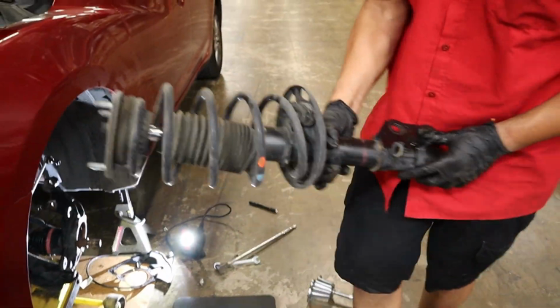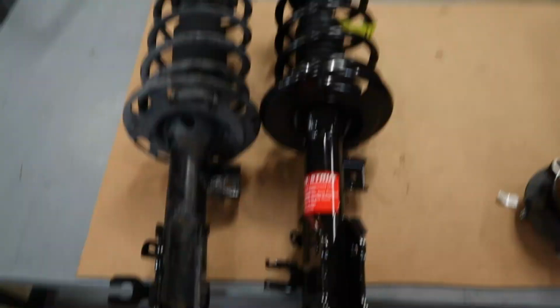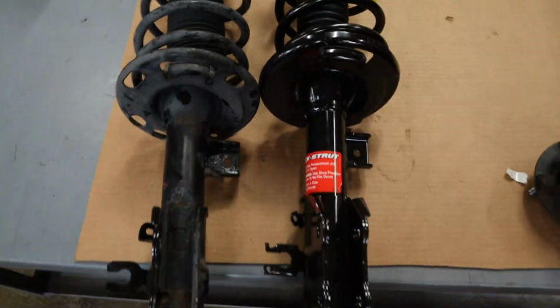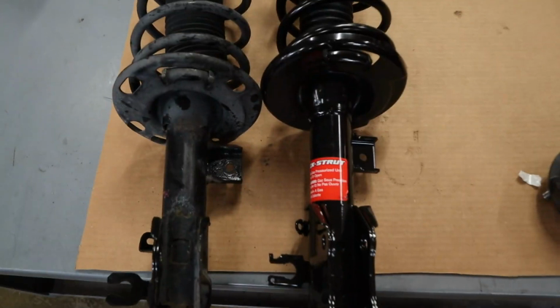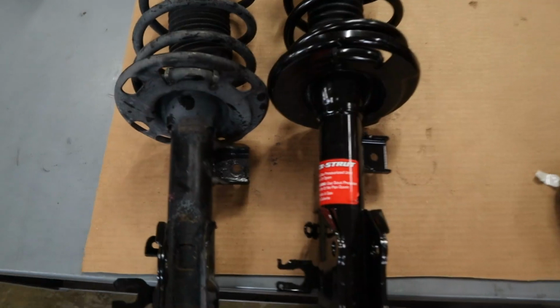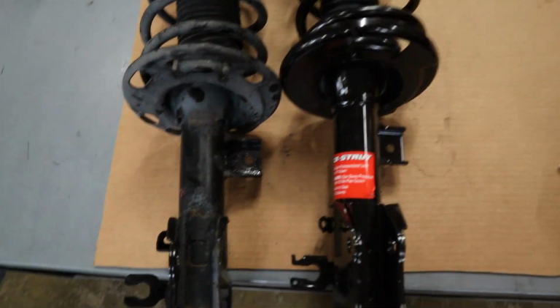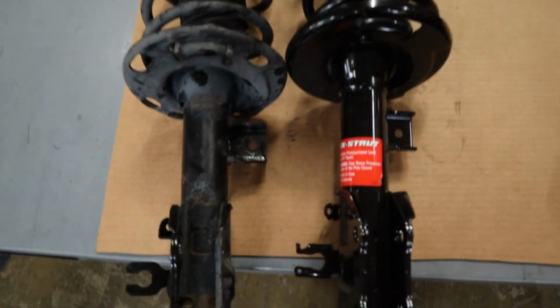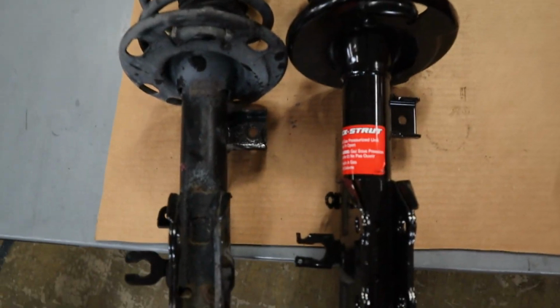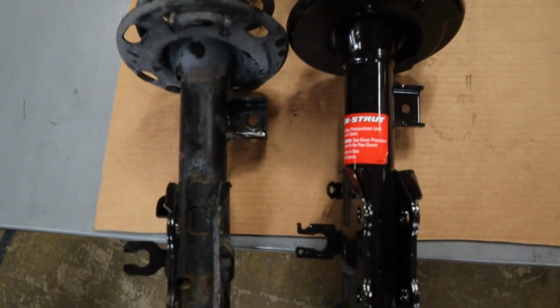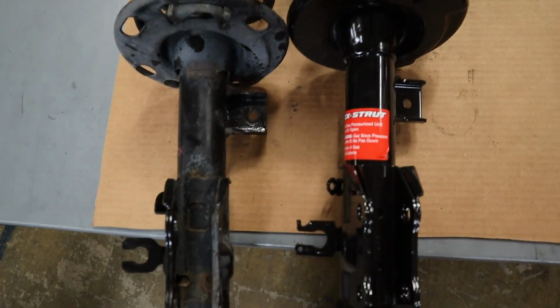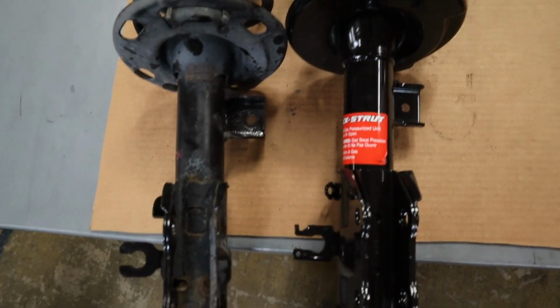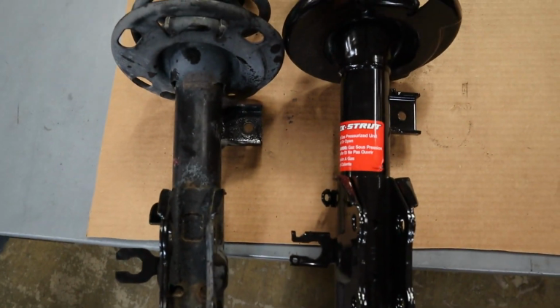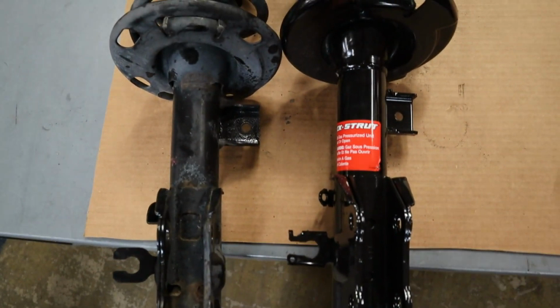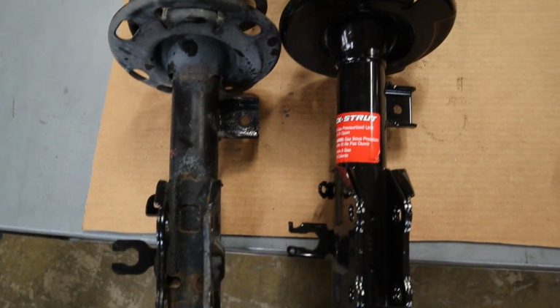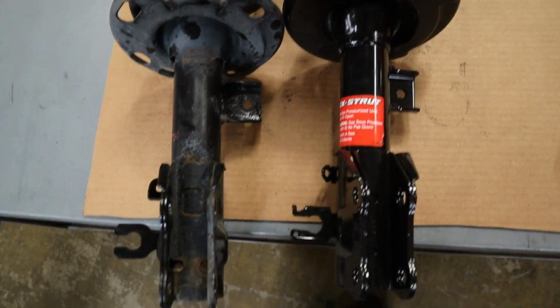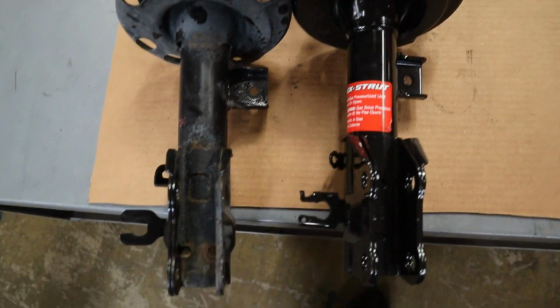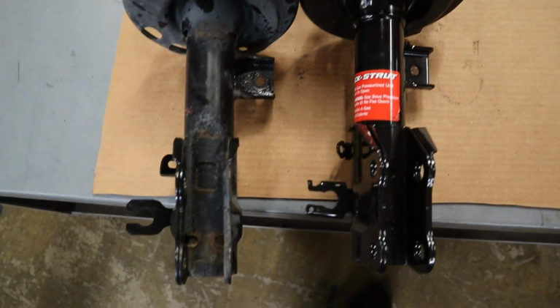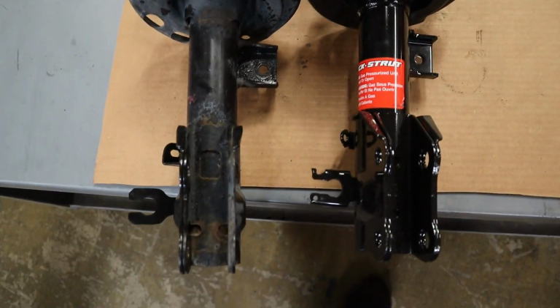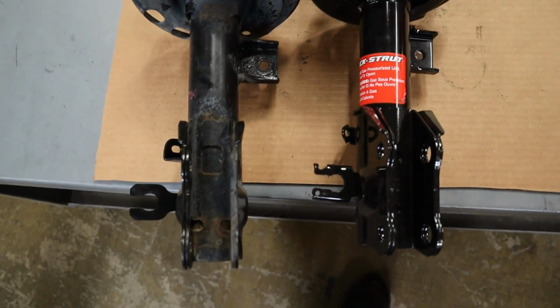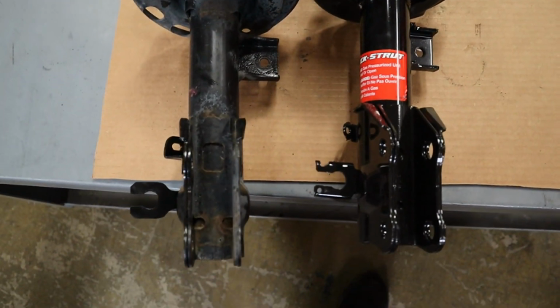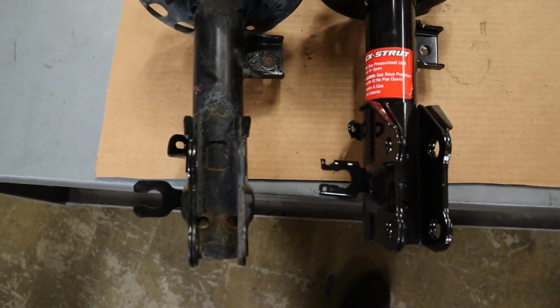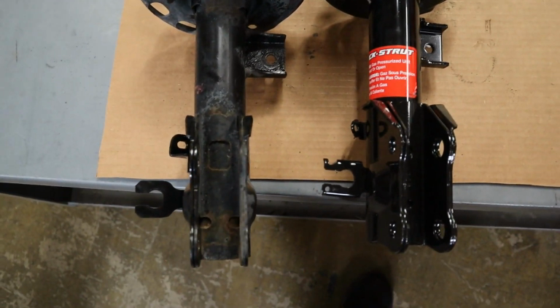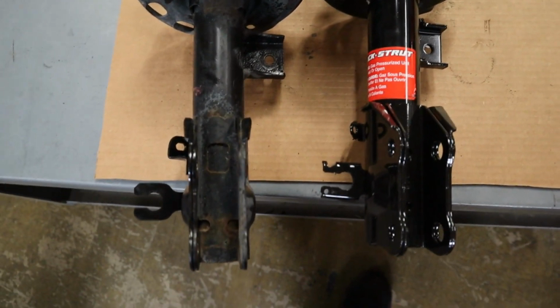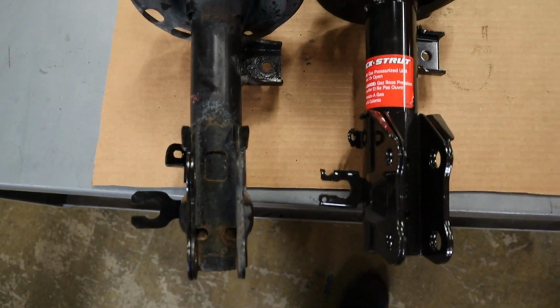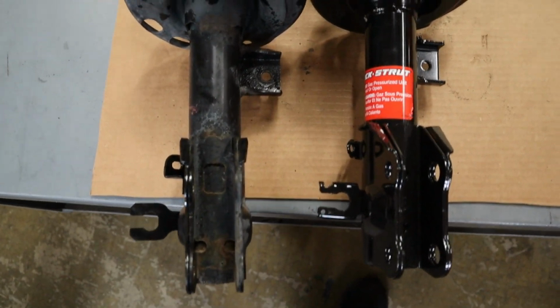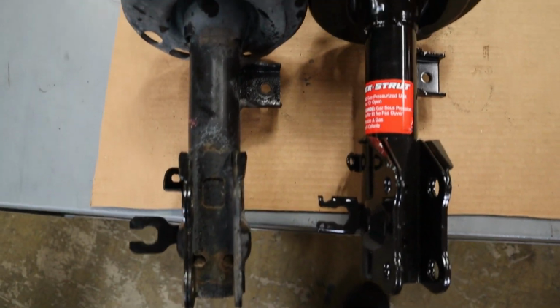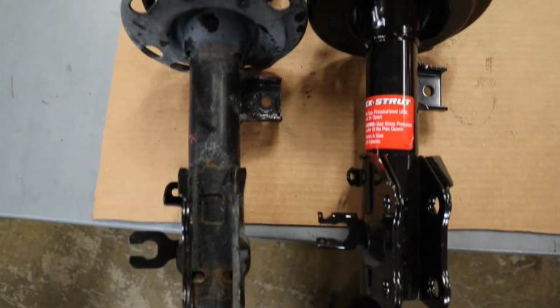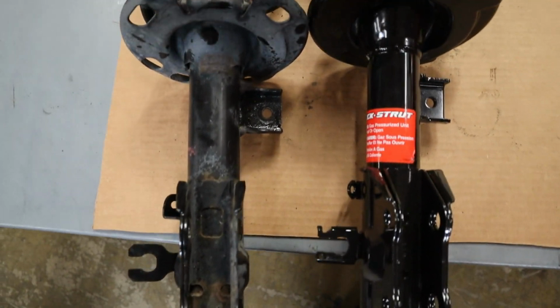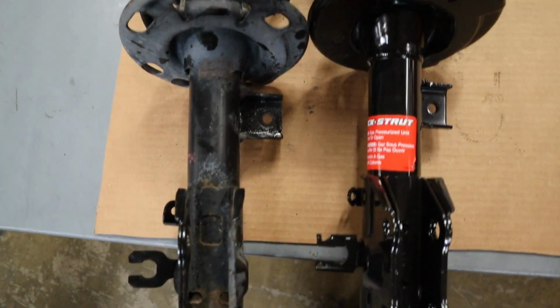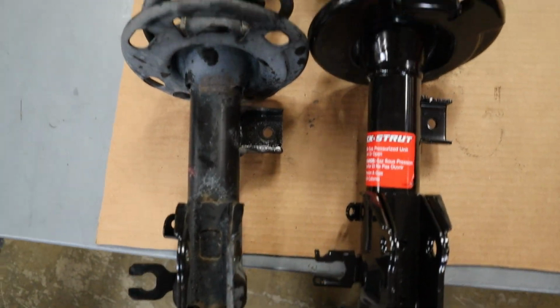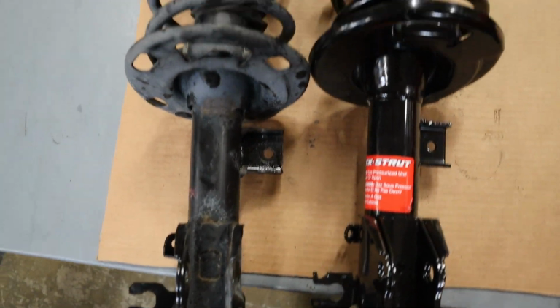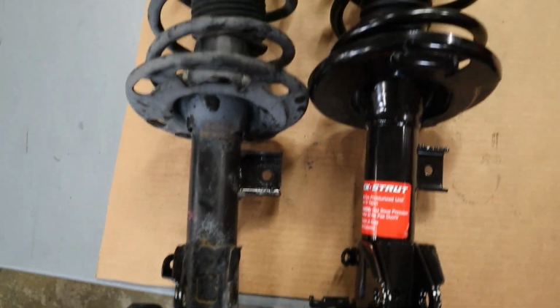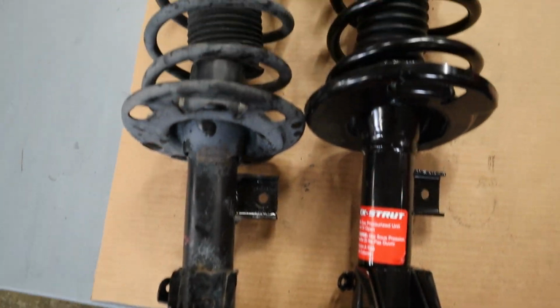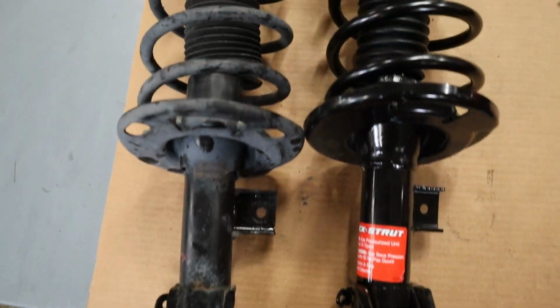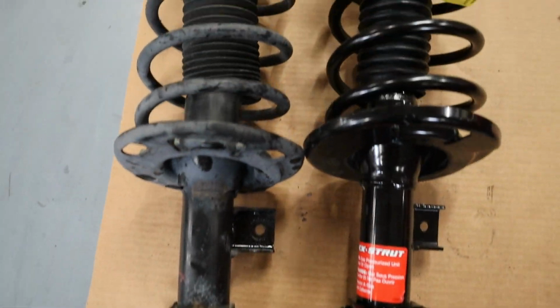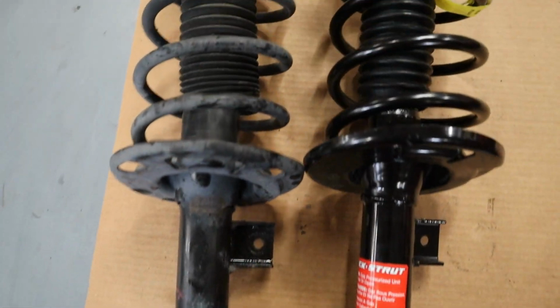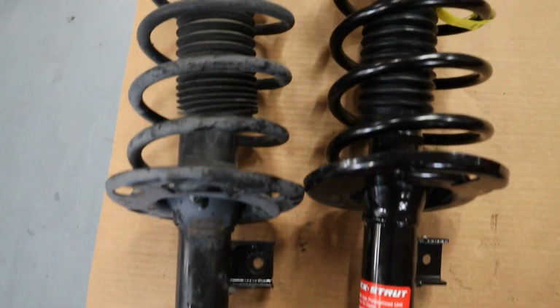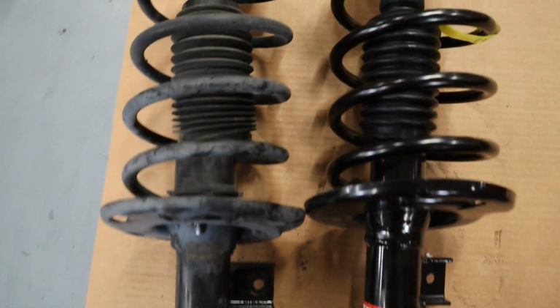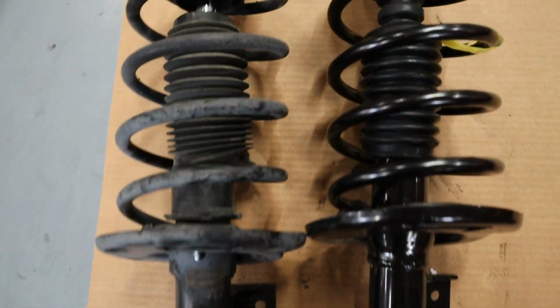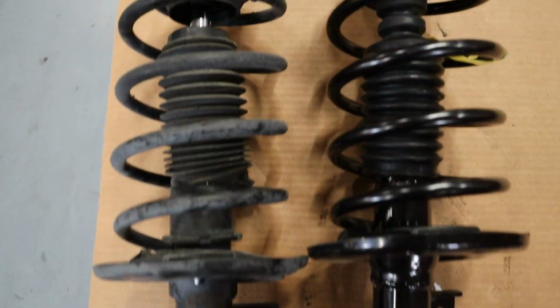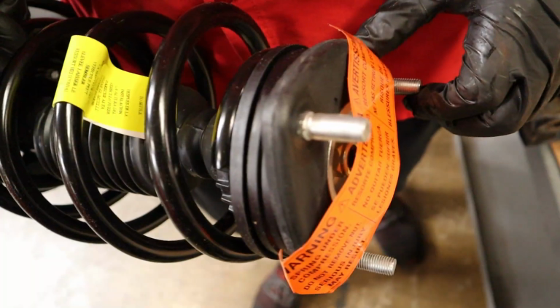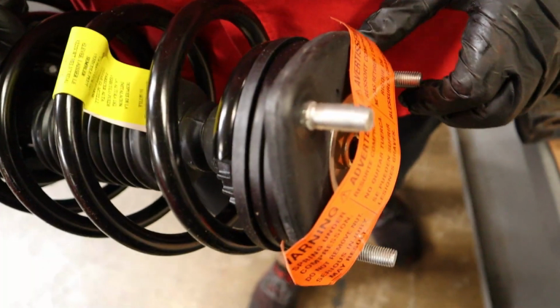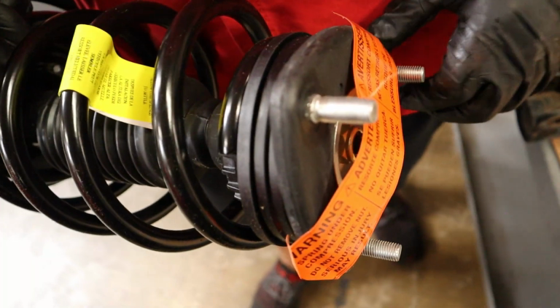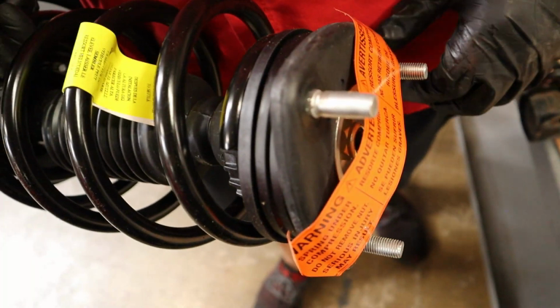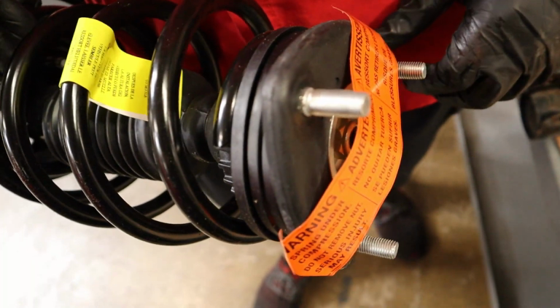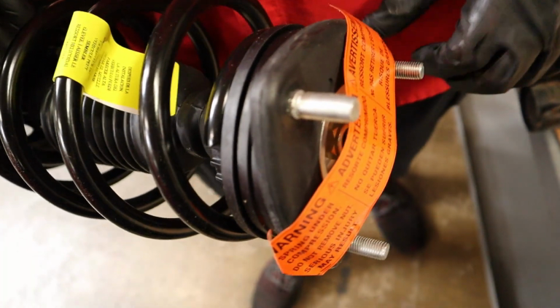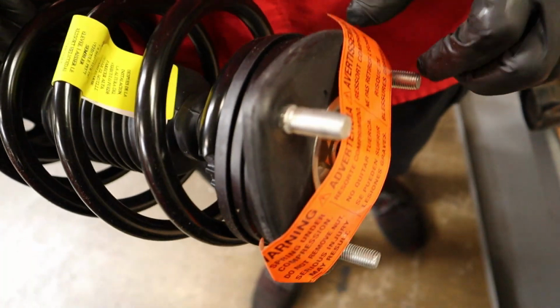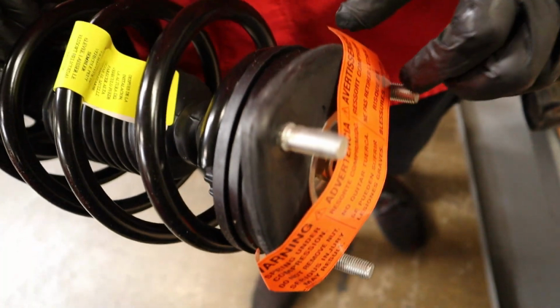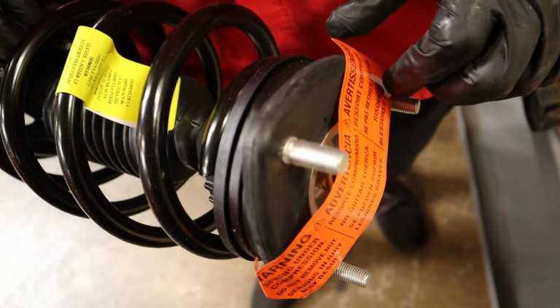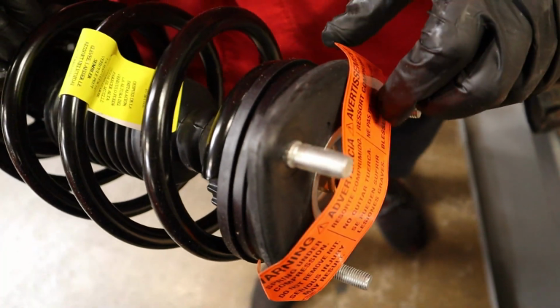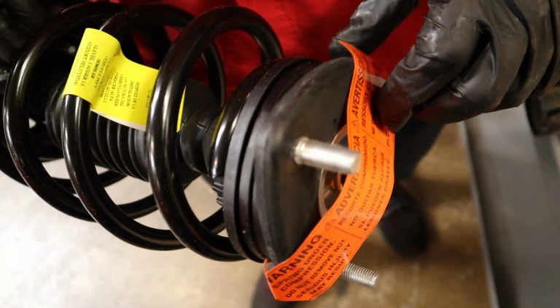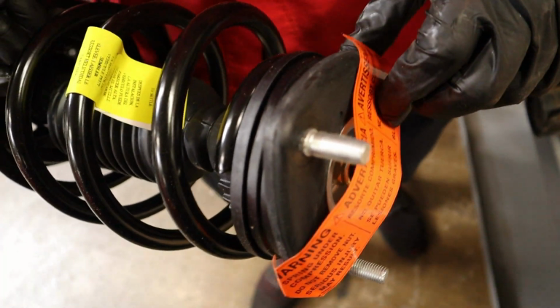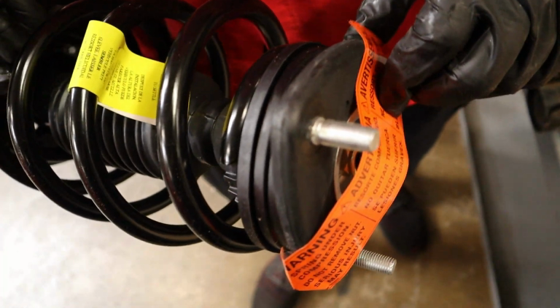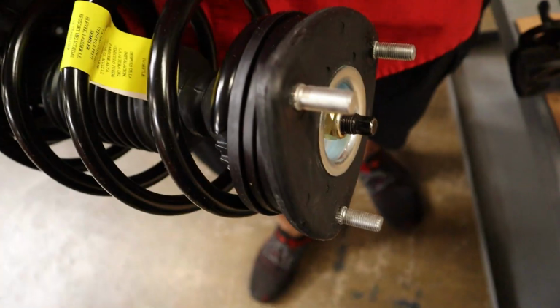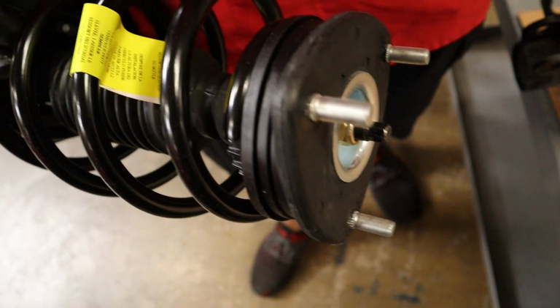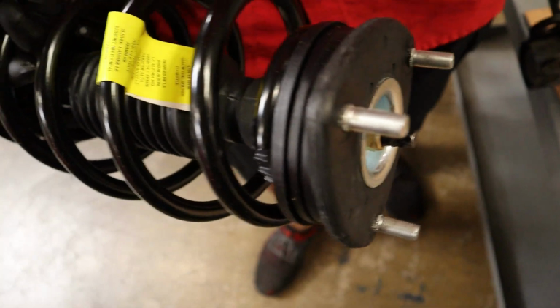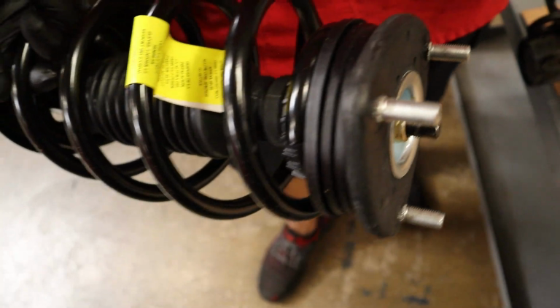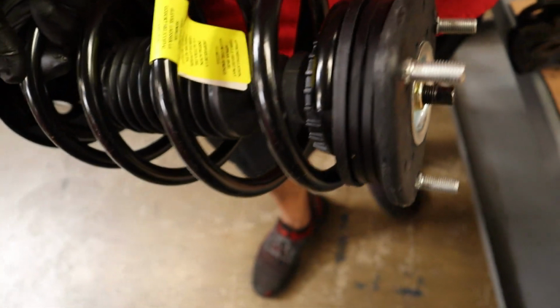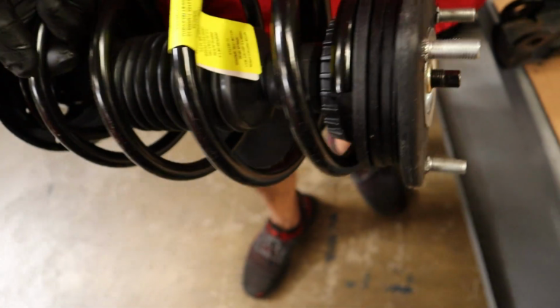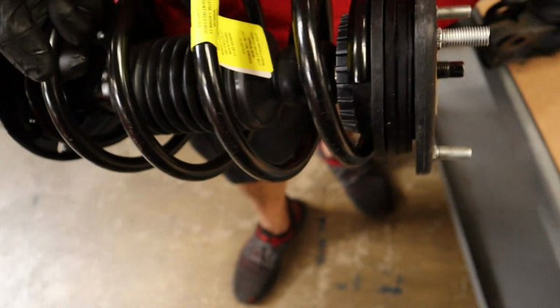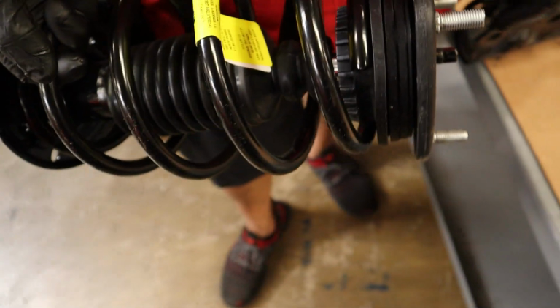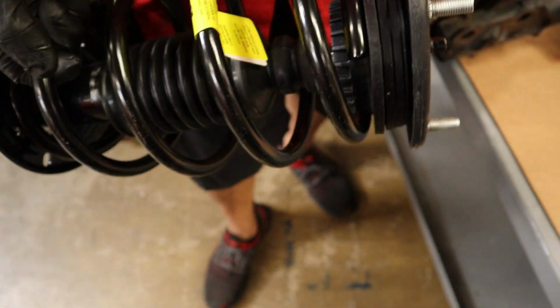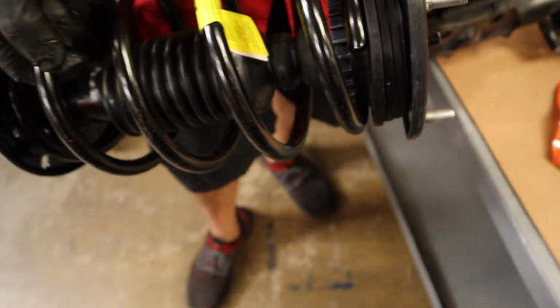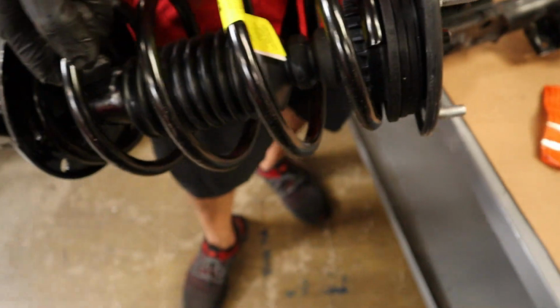Now we're going to get the two parts and compare them. Make sure they're the same. You're going to pull this tag off, and now we're ready to put it on.